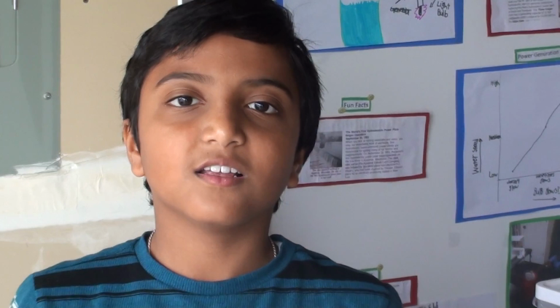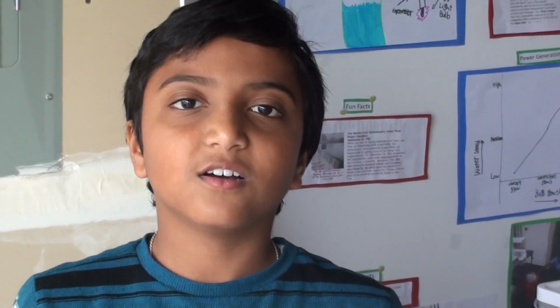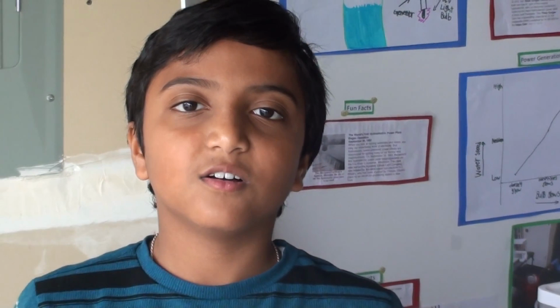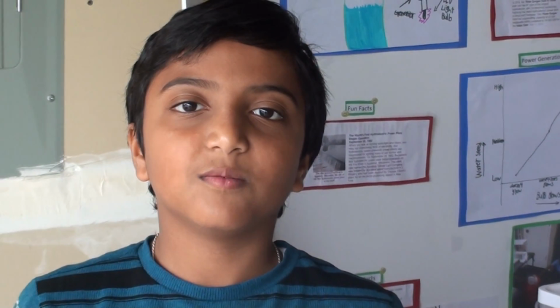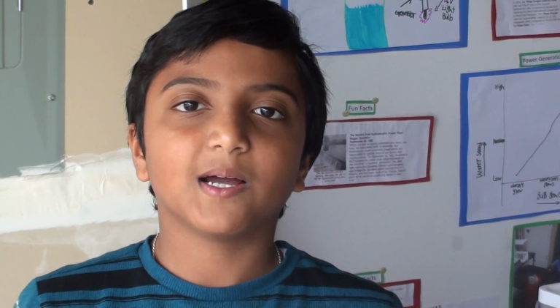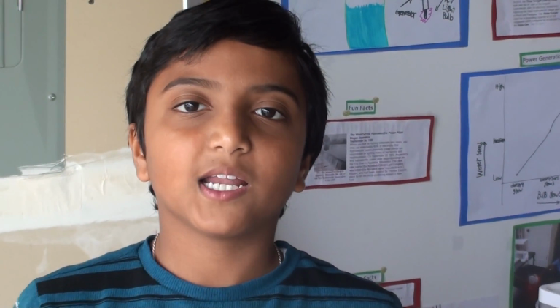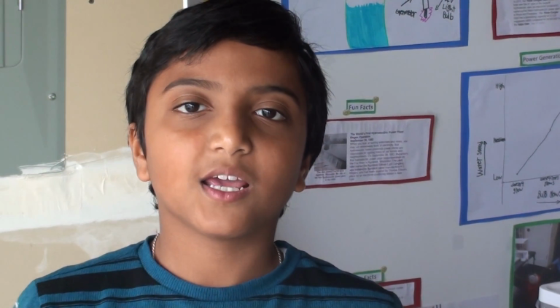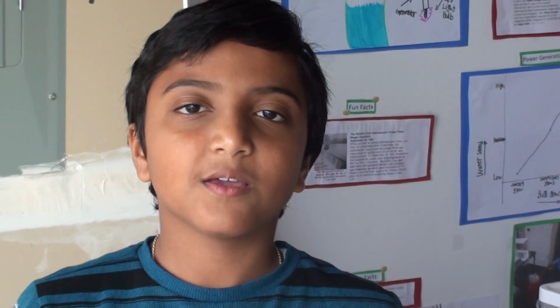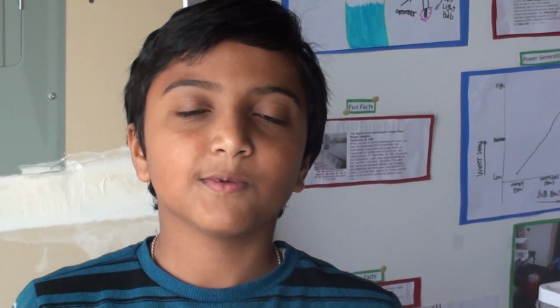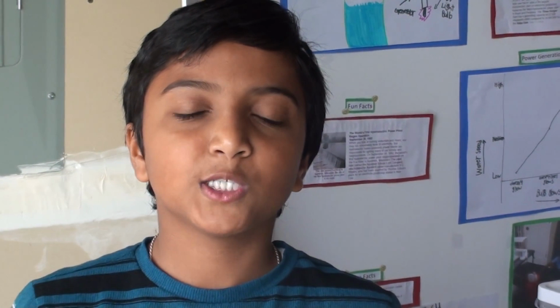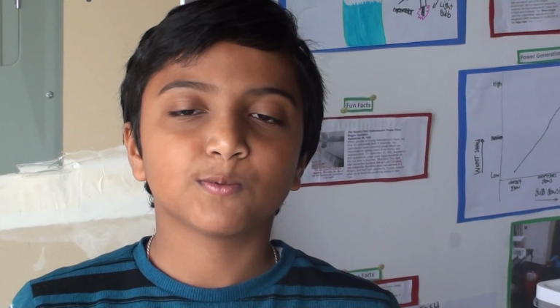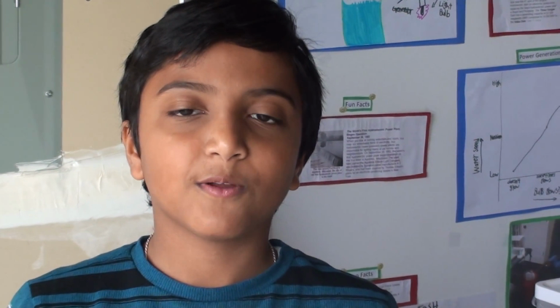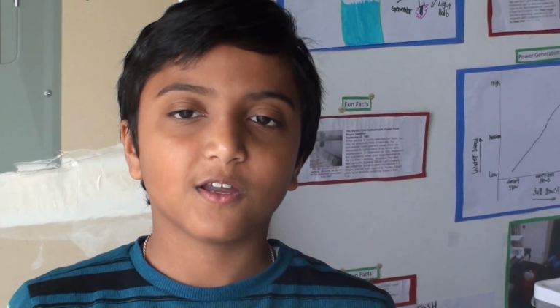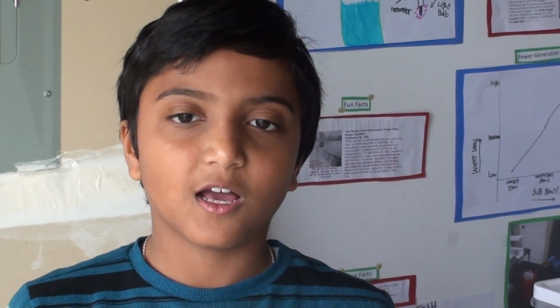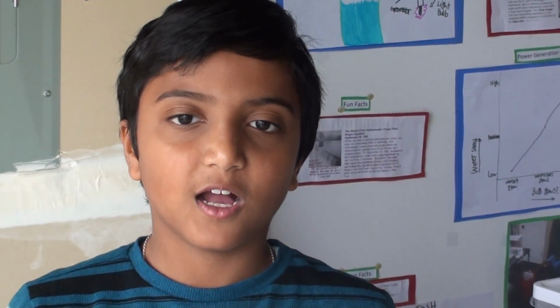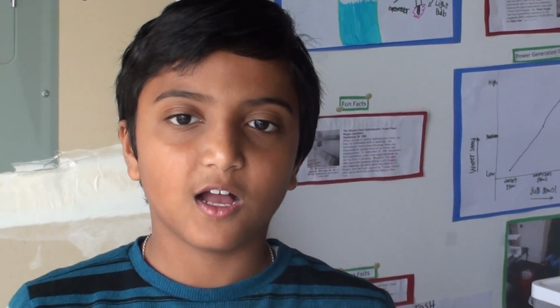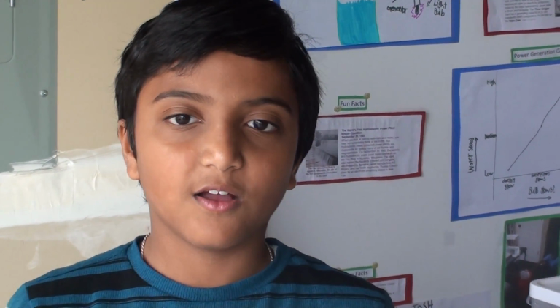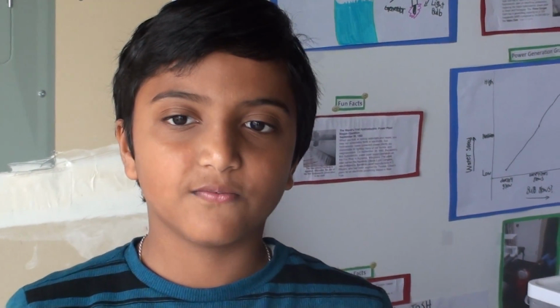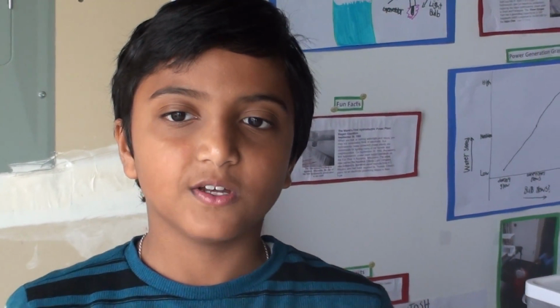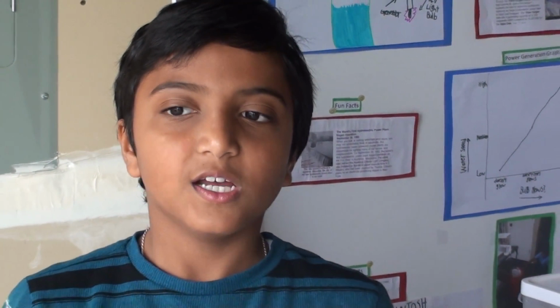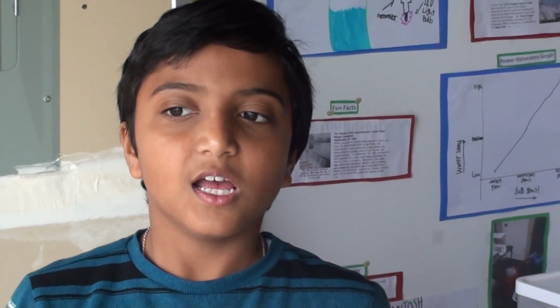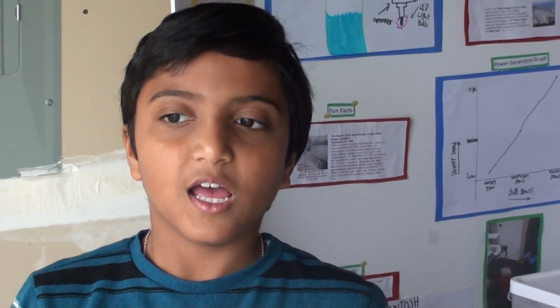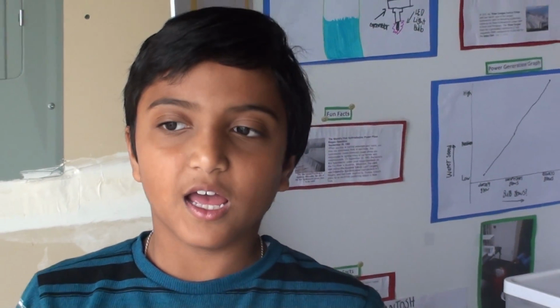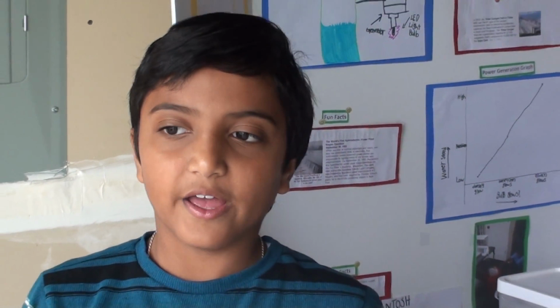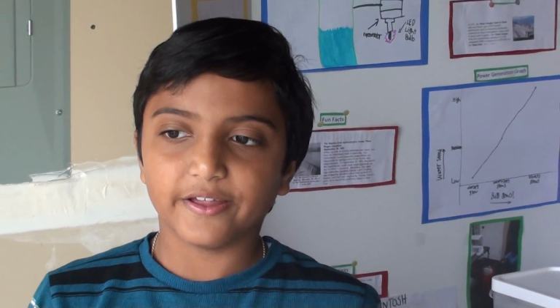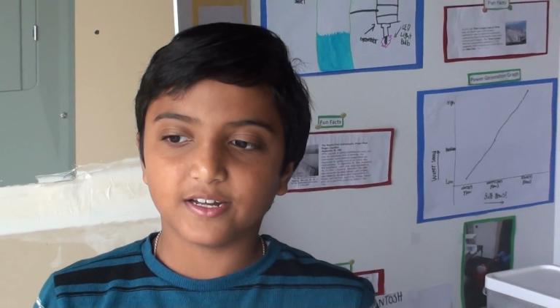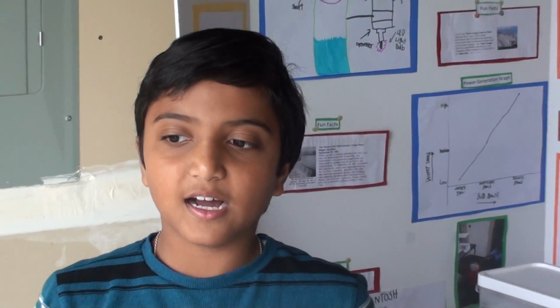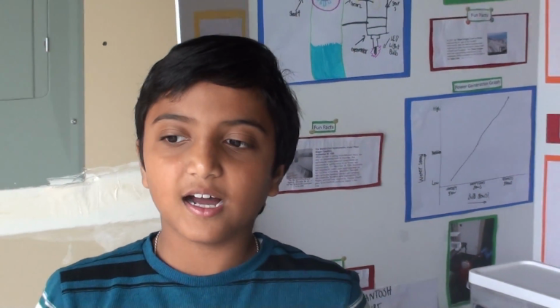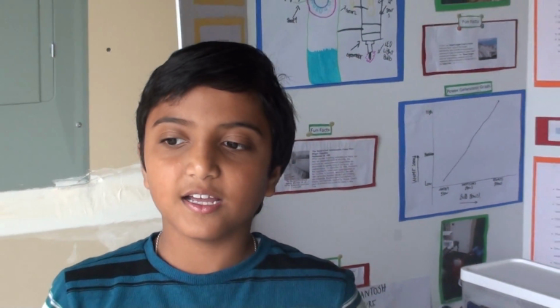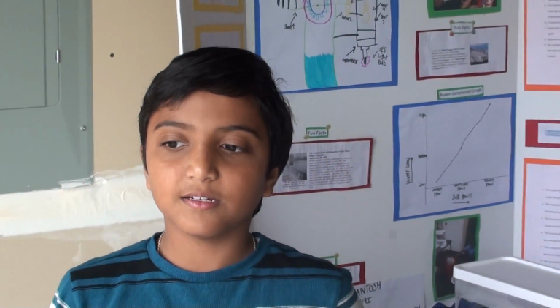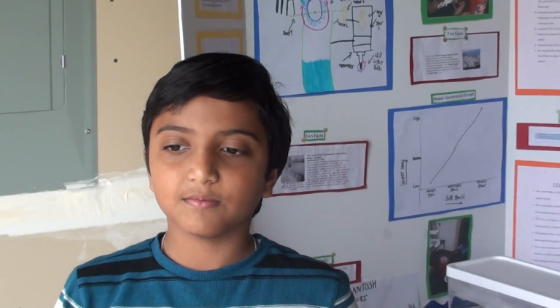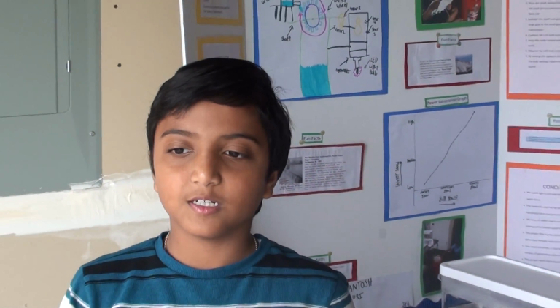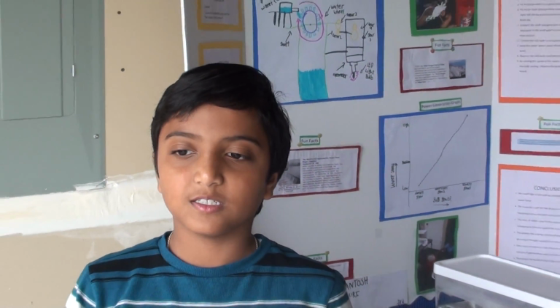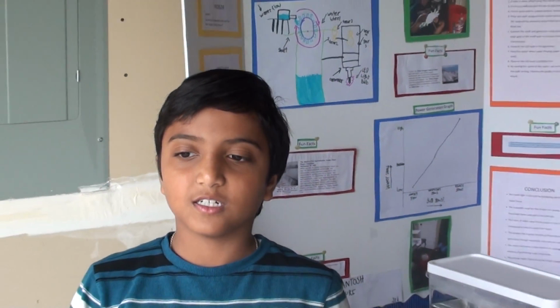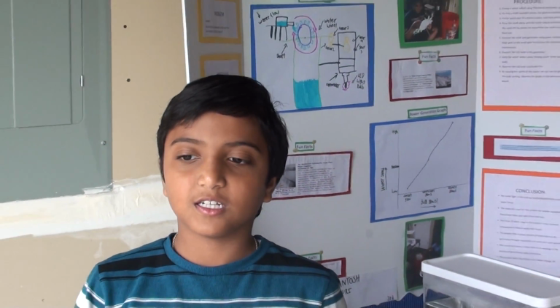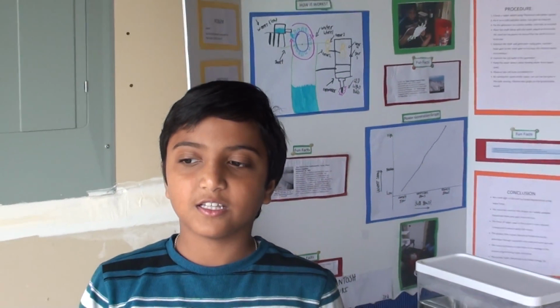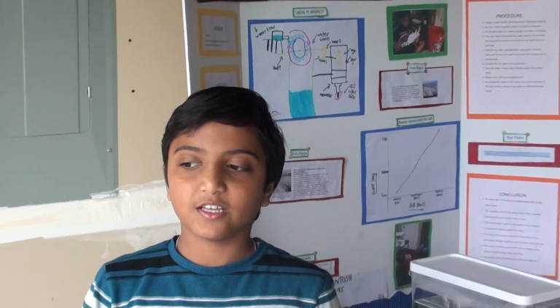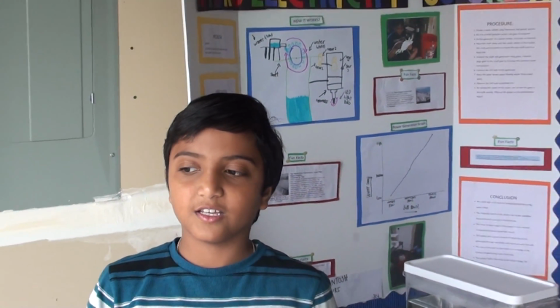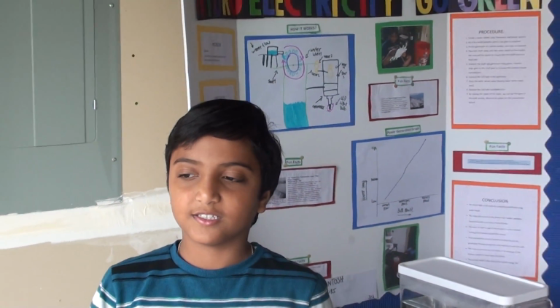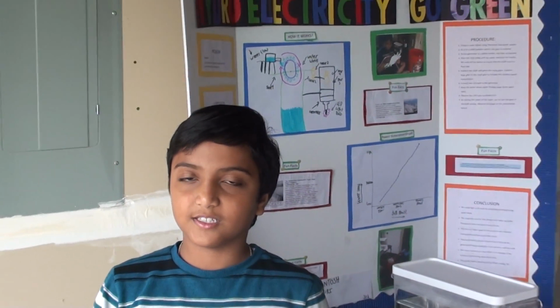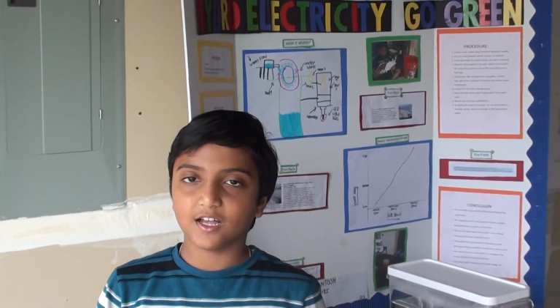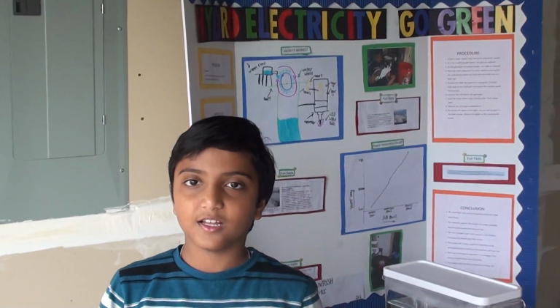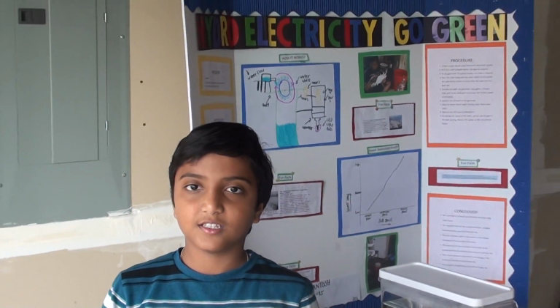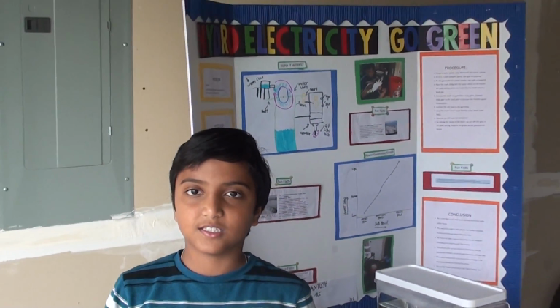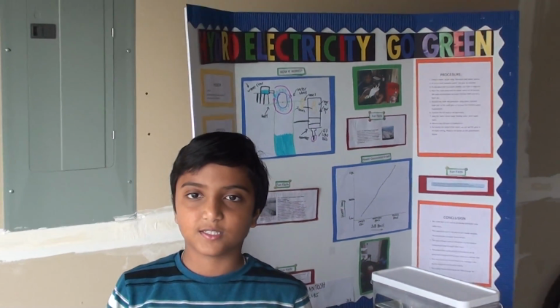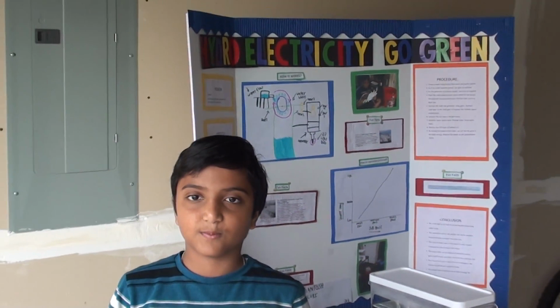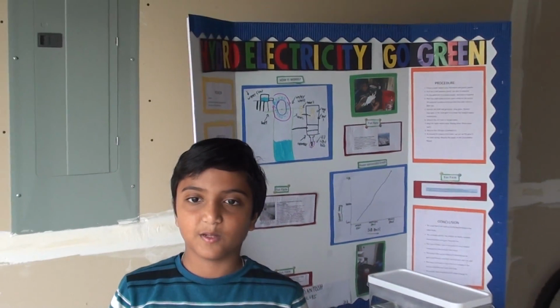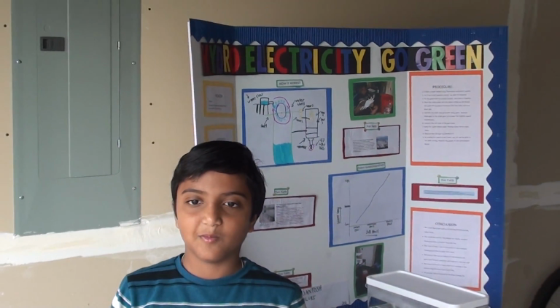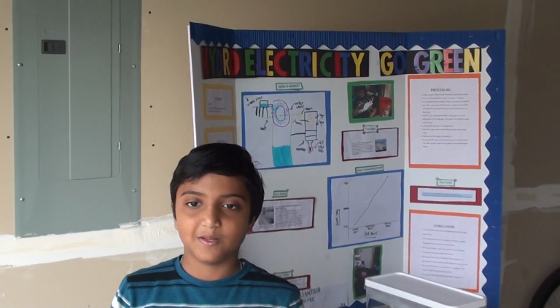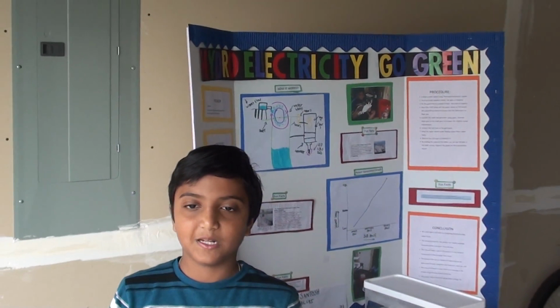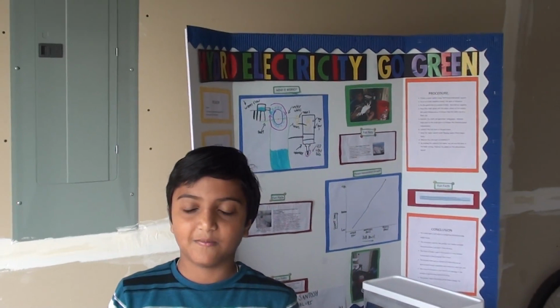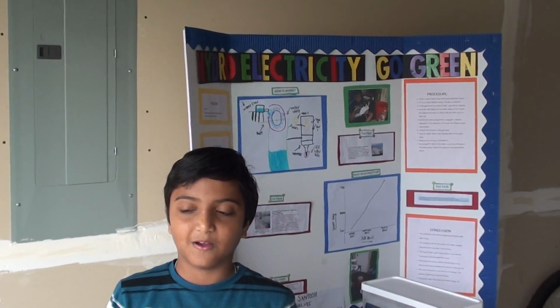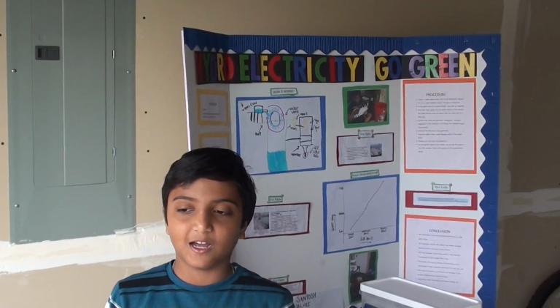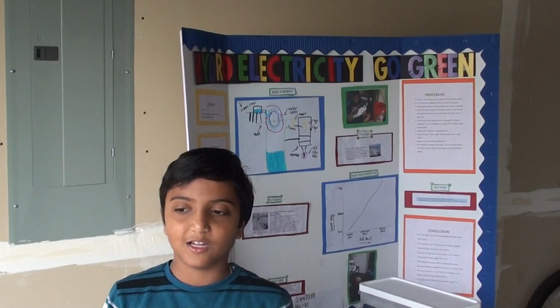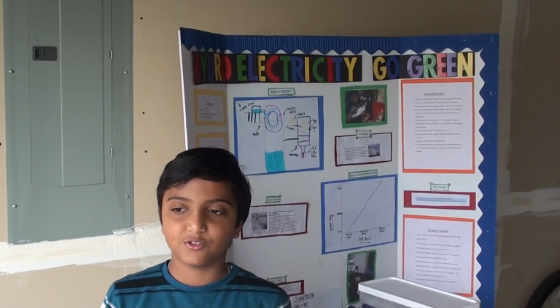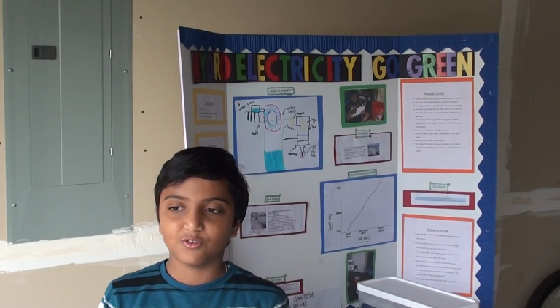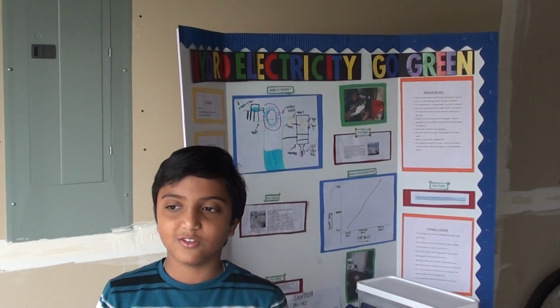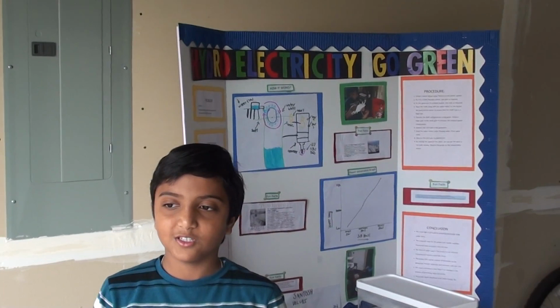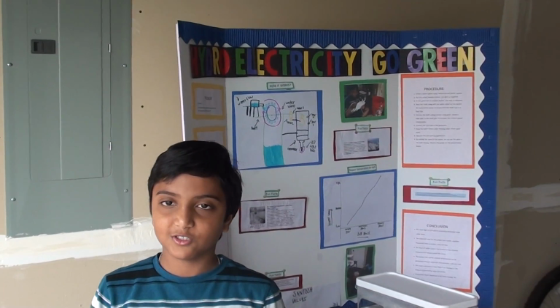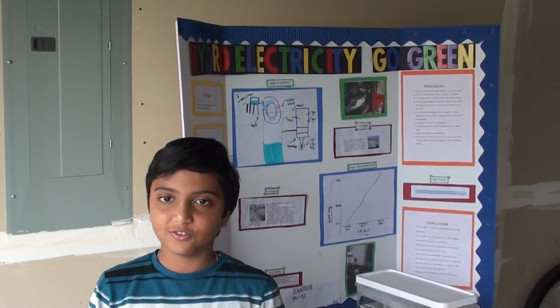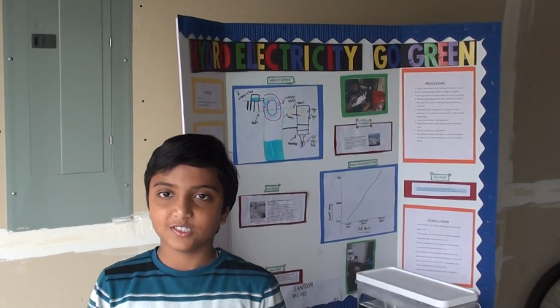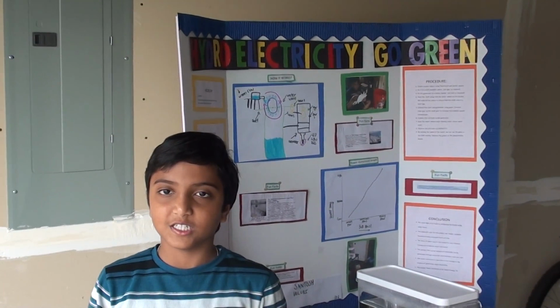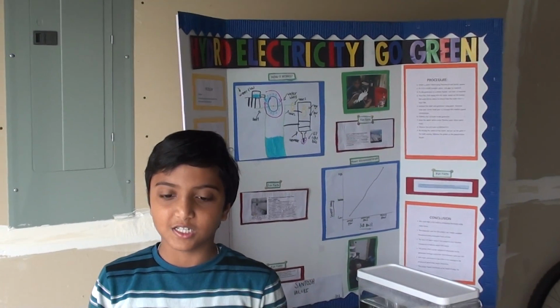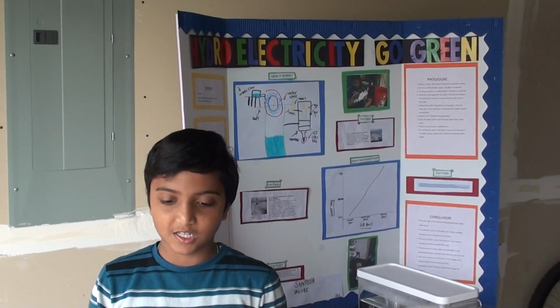Hello, my name is Pranav, and I am conducting a science experiment of hydroelectricity.